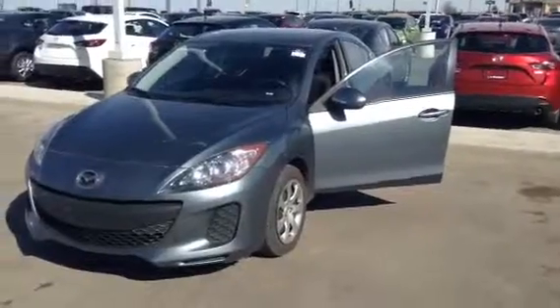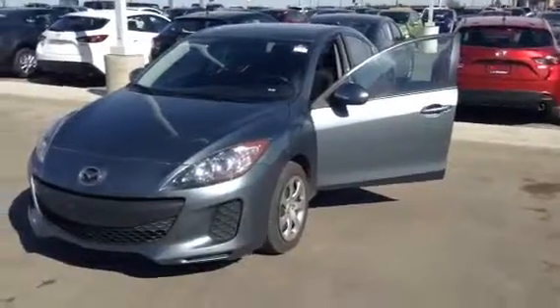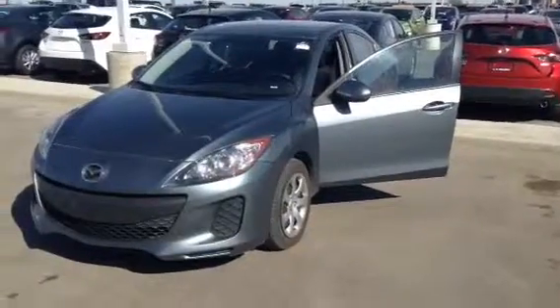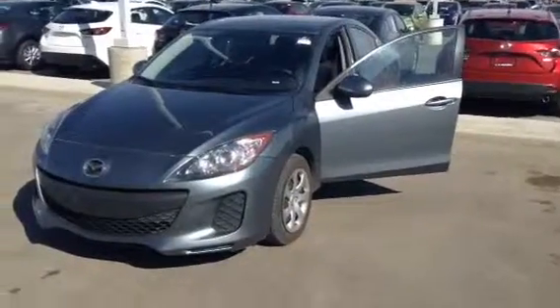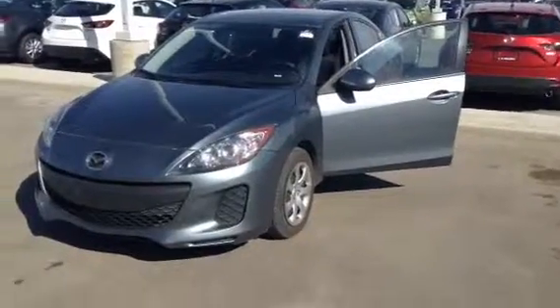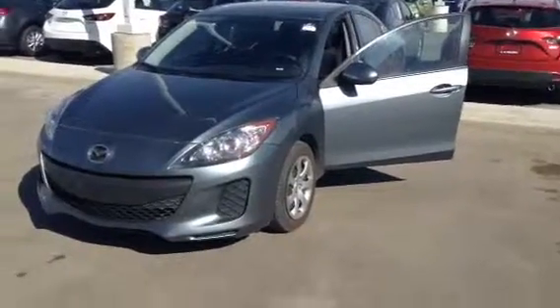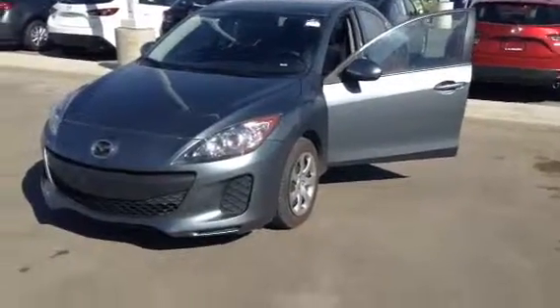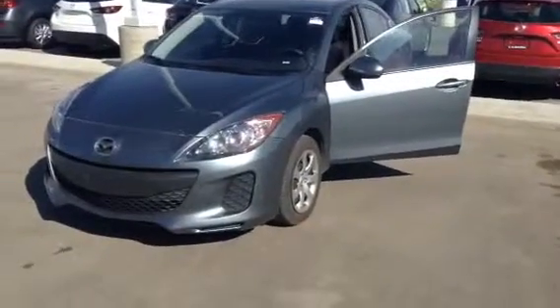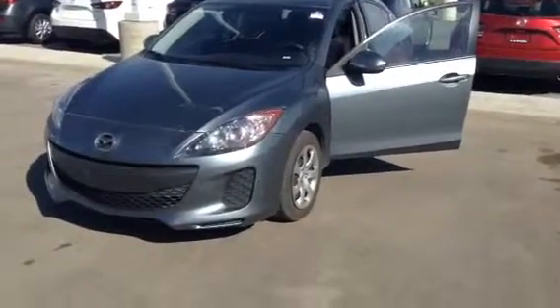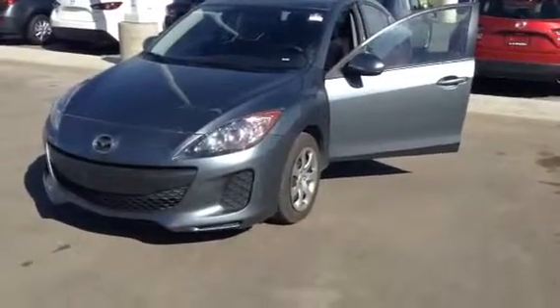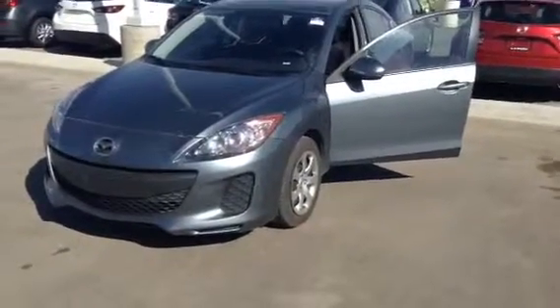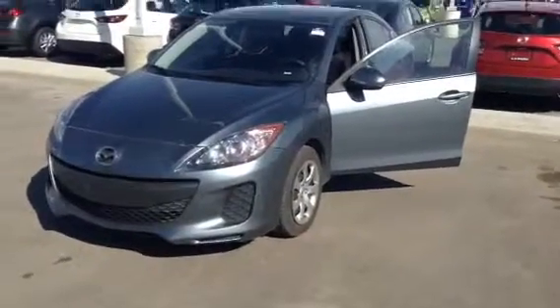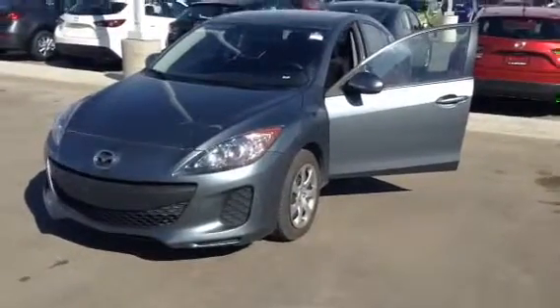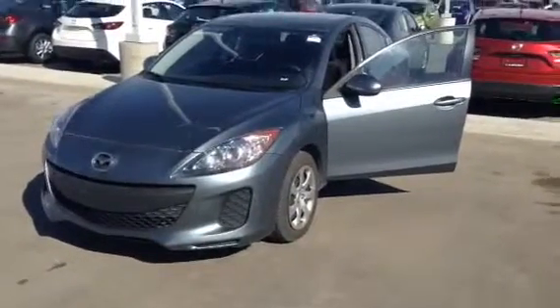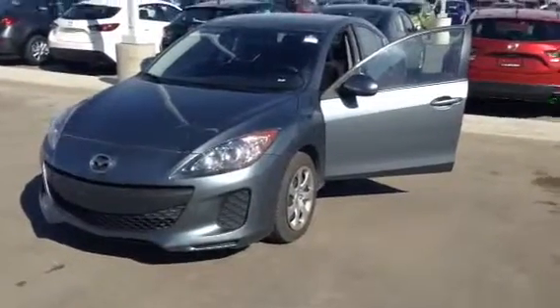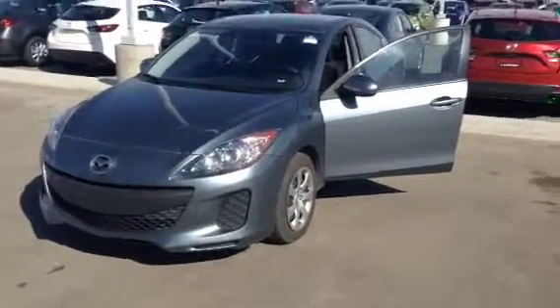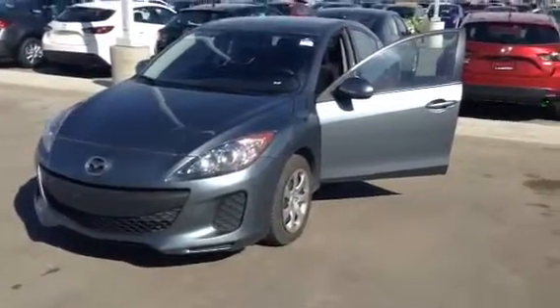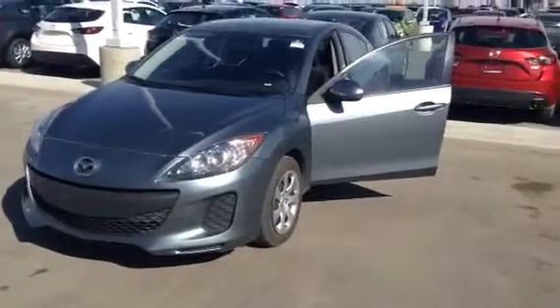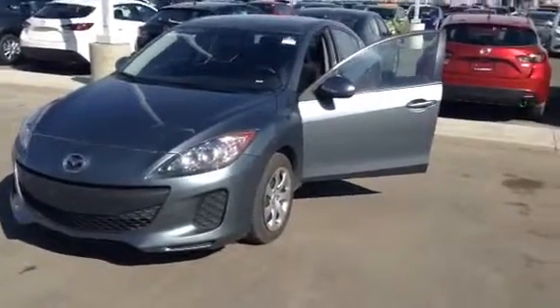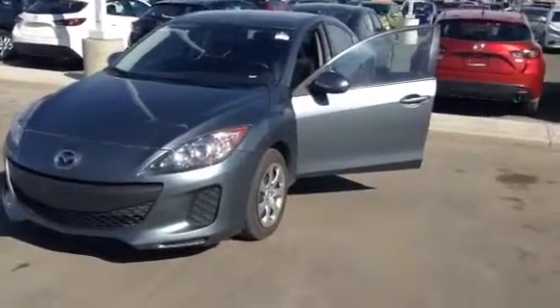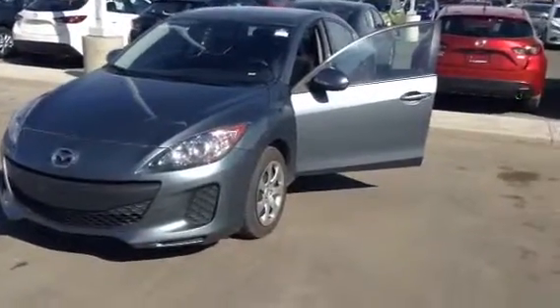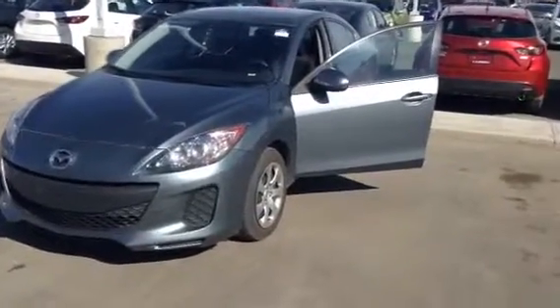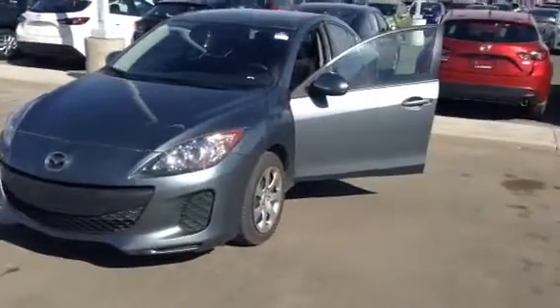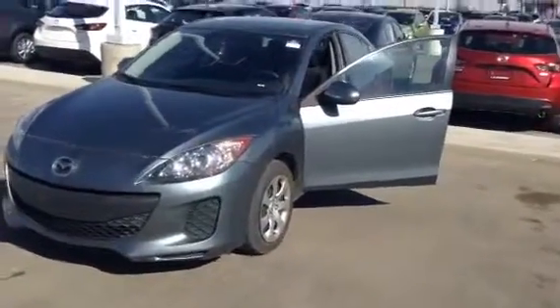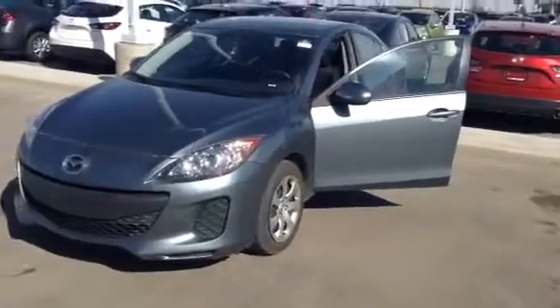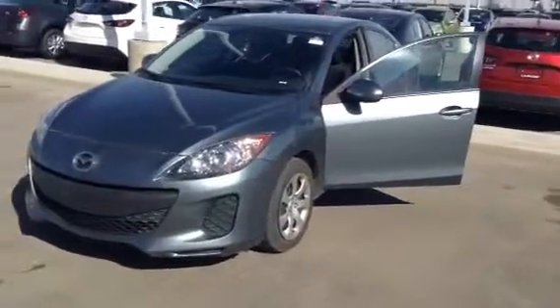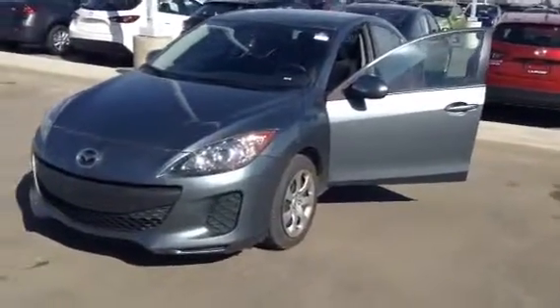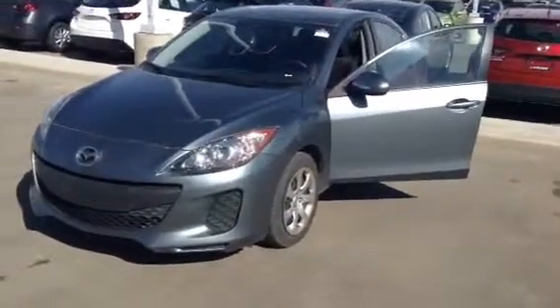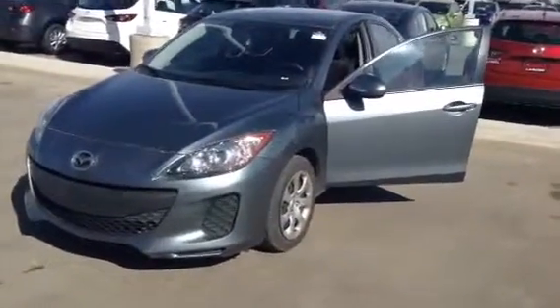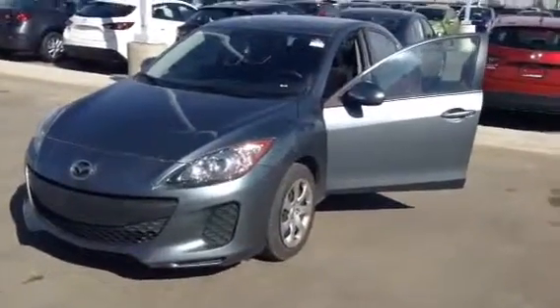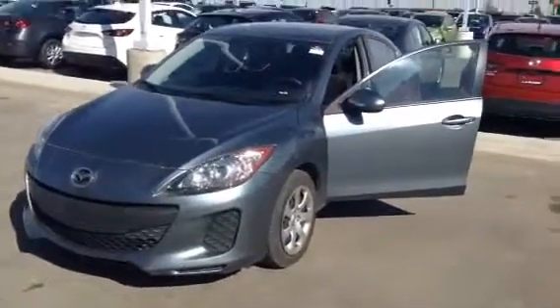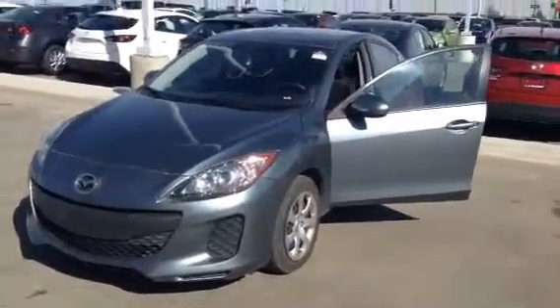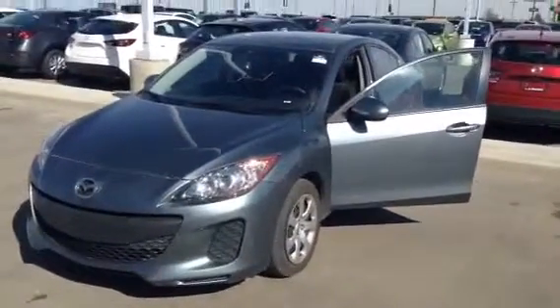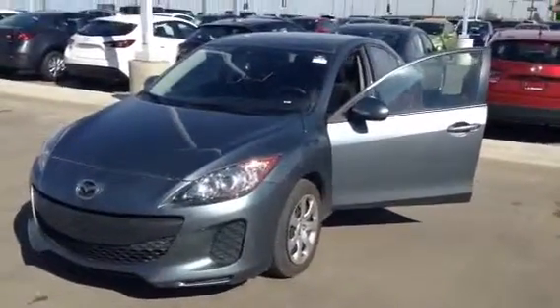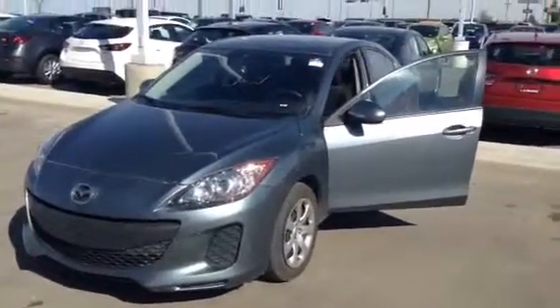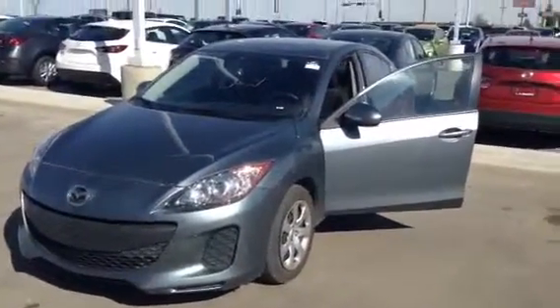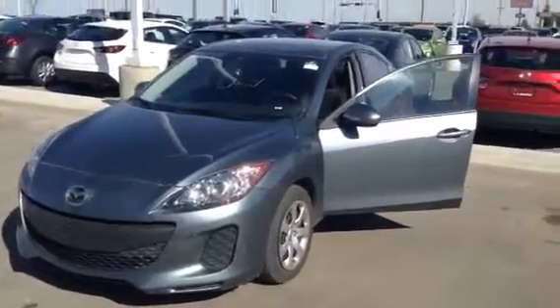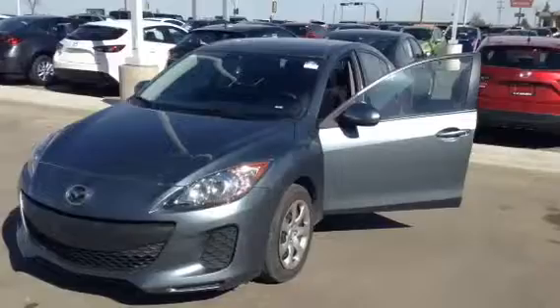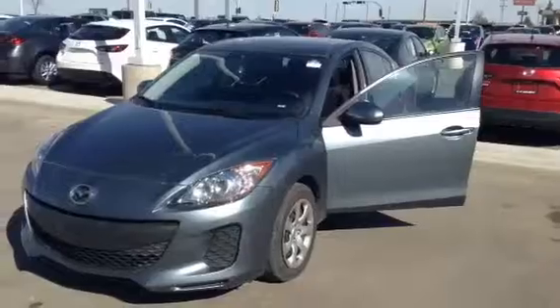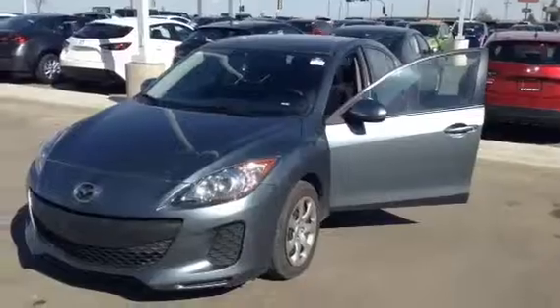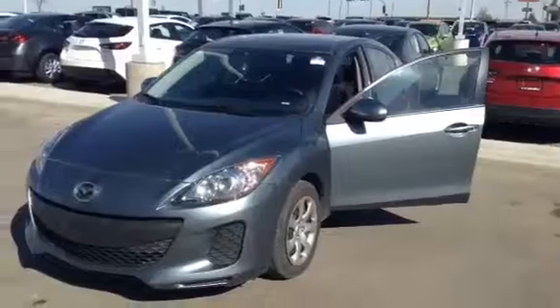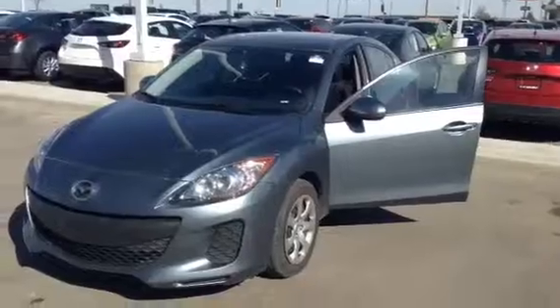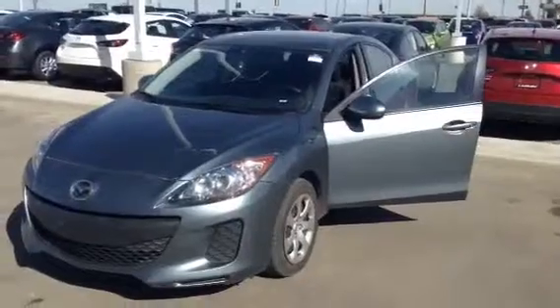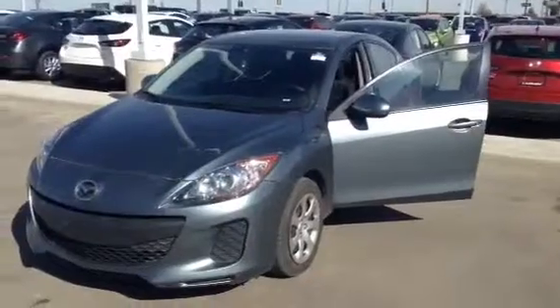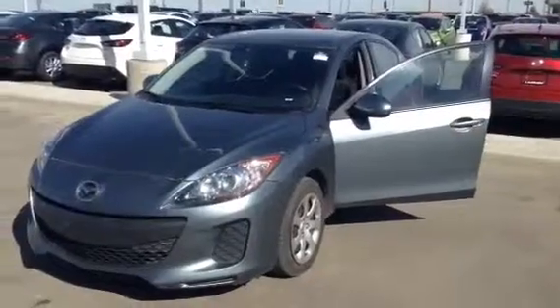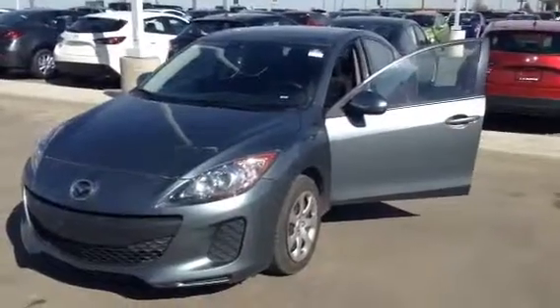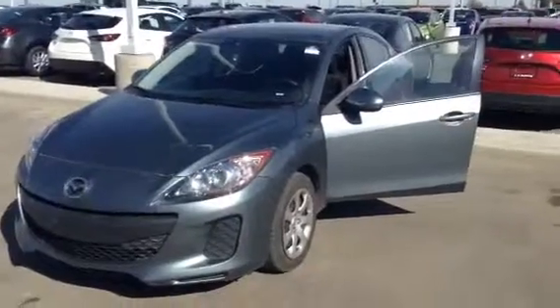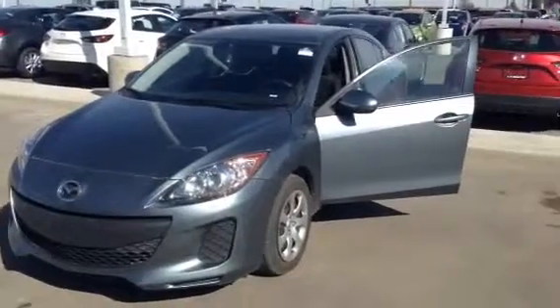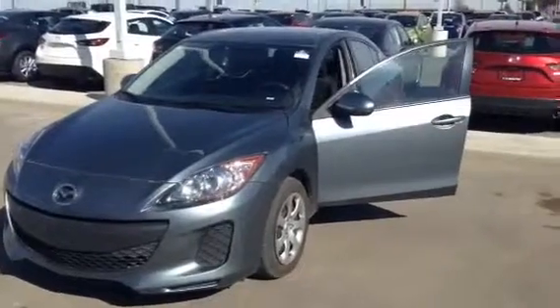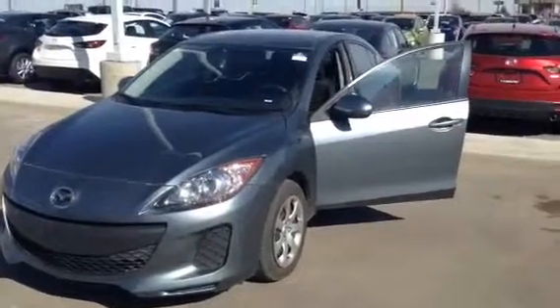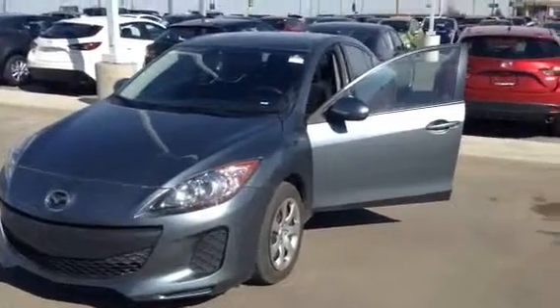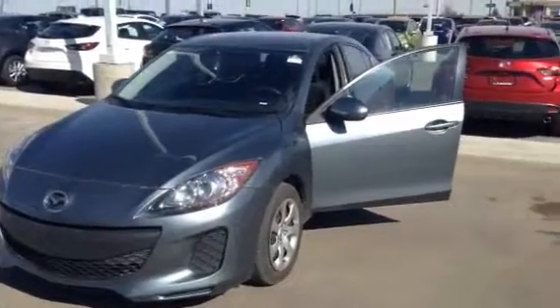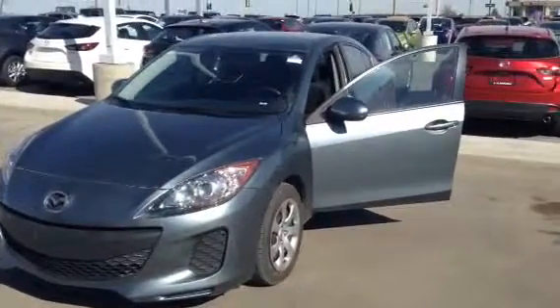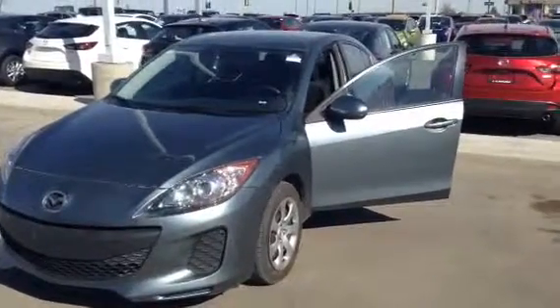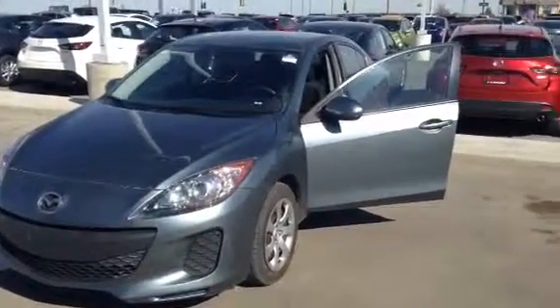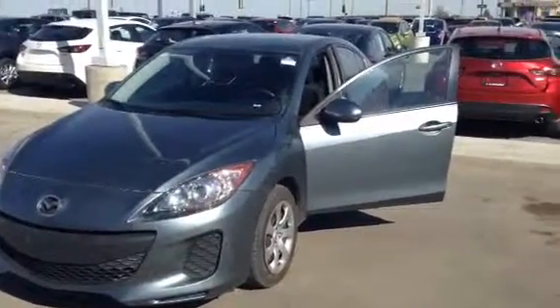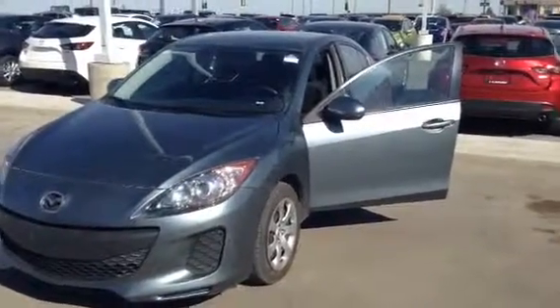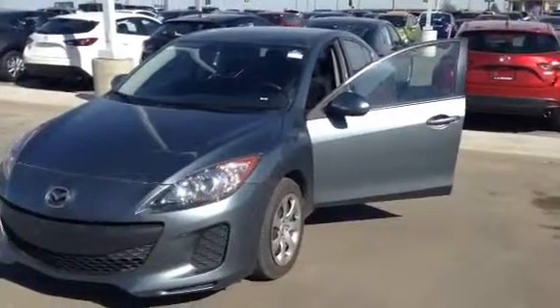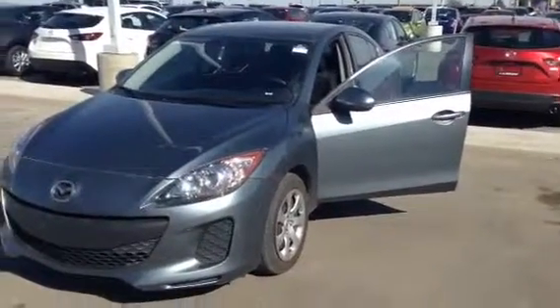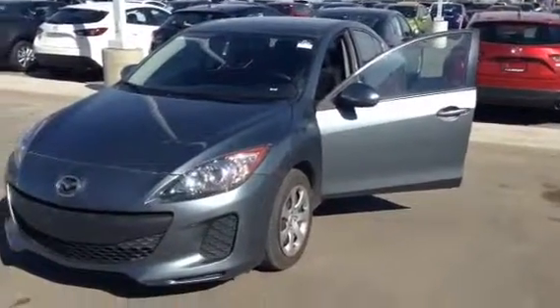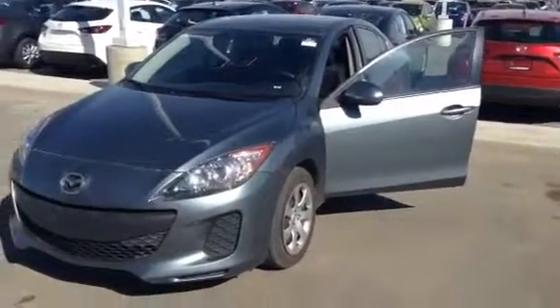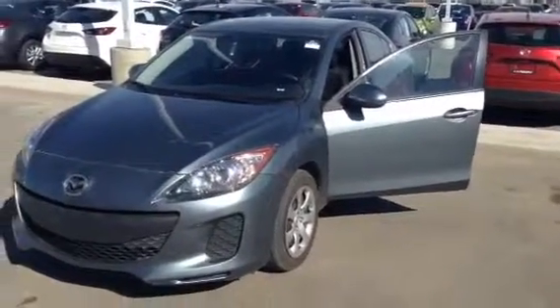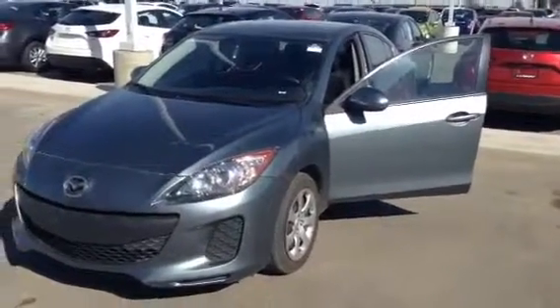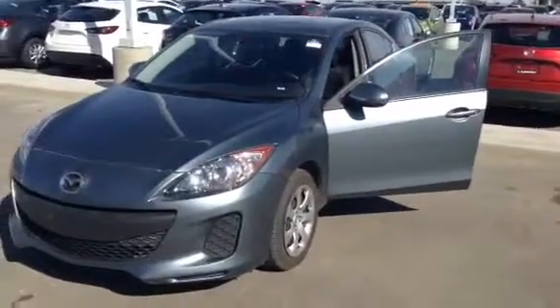Hi Sarjeet, it's Tristan at L.A. Mazda in Leduc. I wanted to take a minute to show you another 2013 Mazda 3.